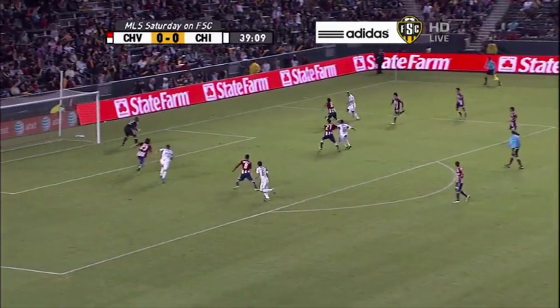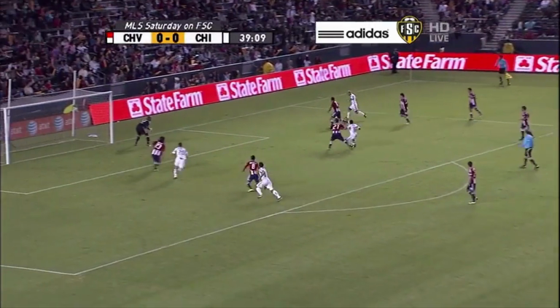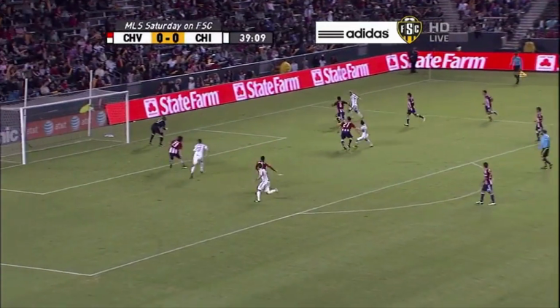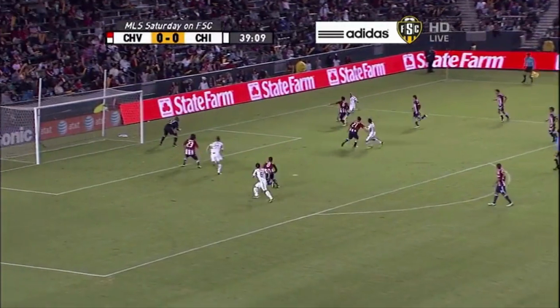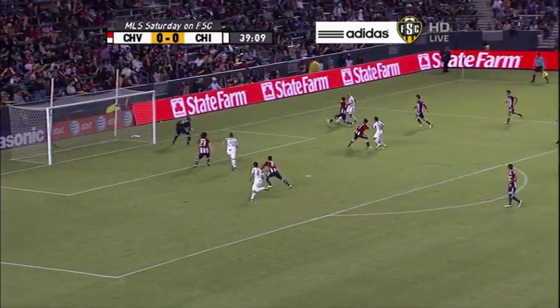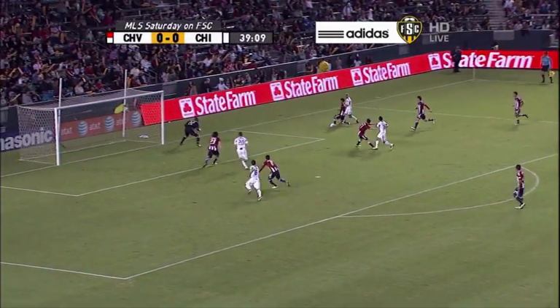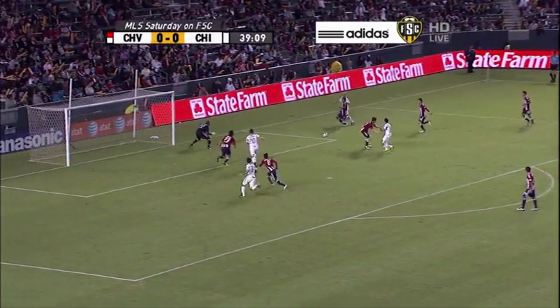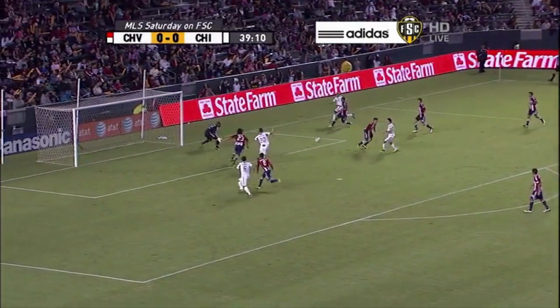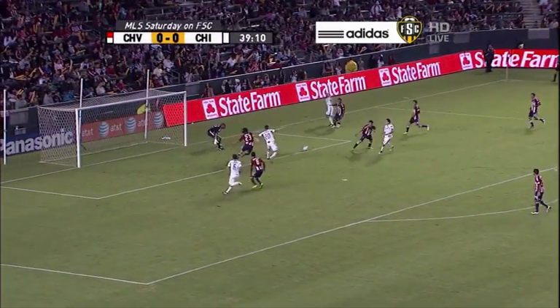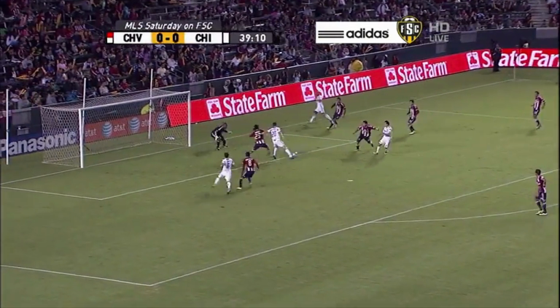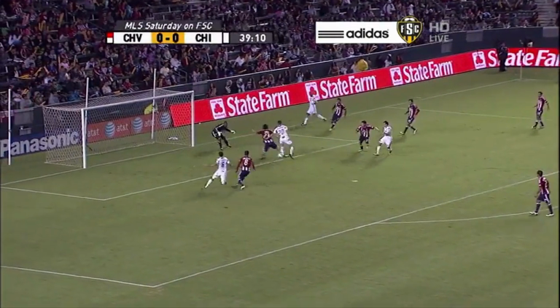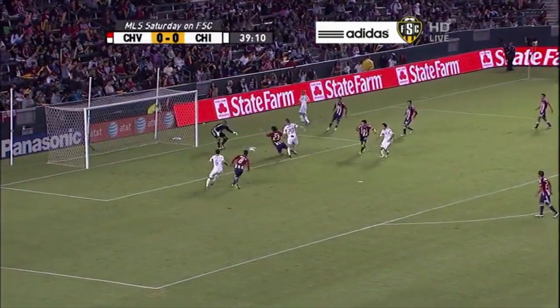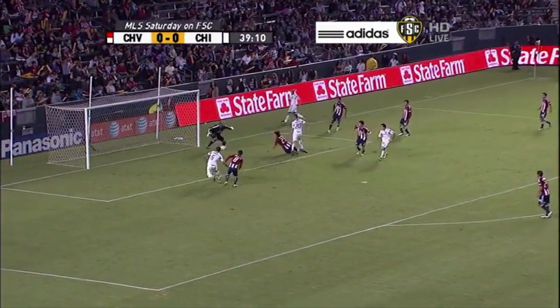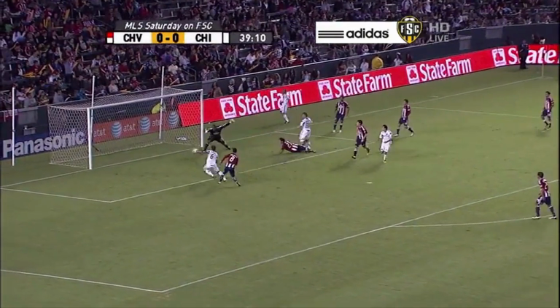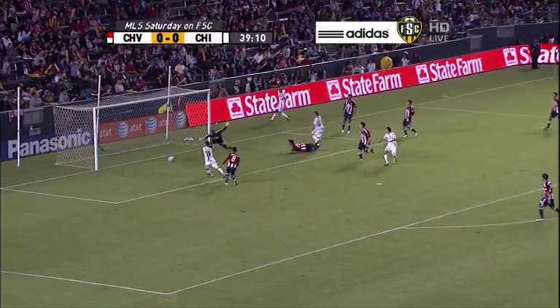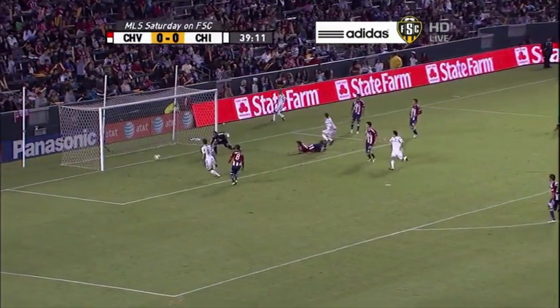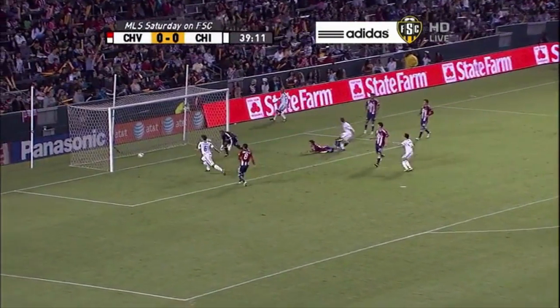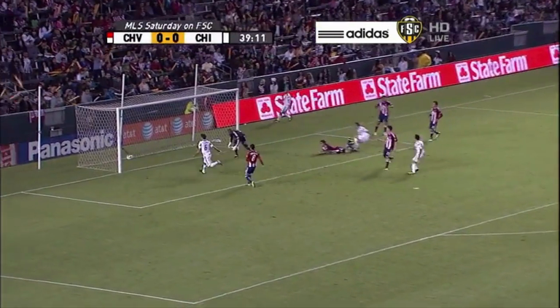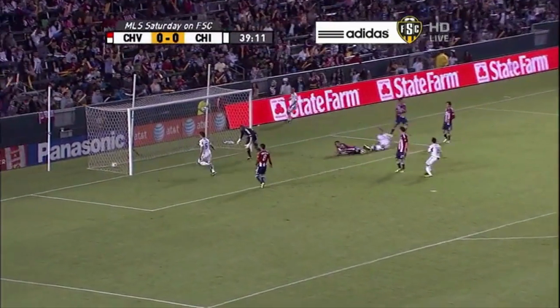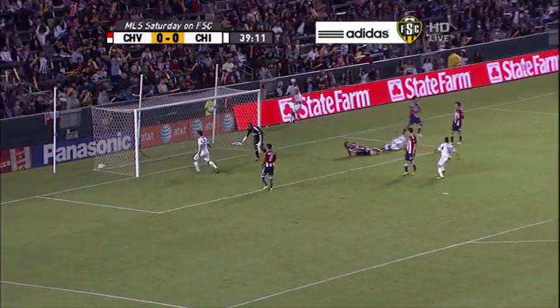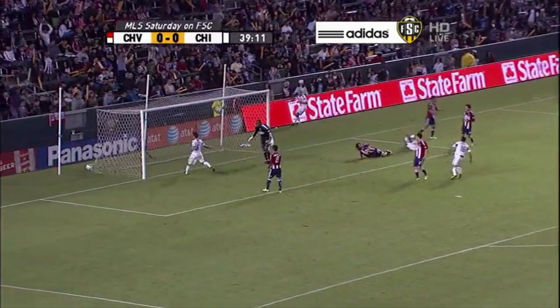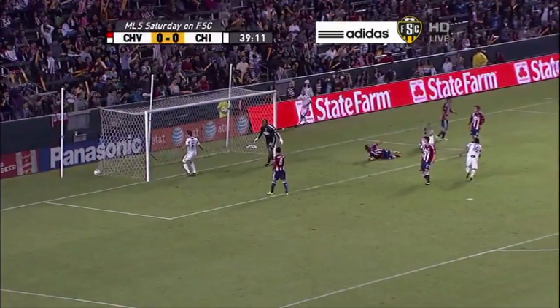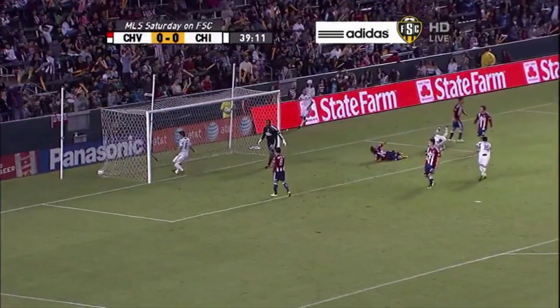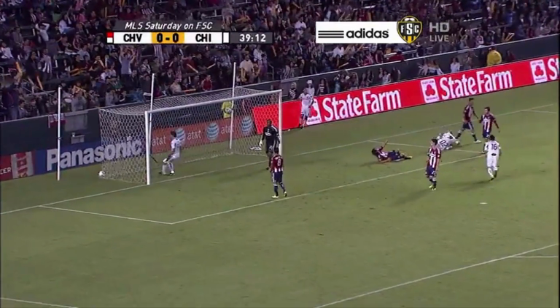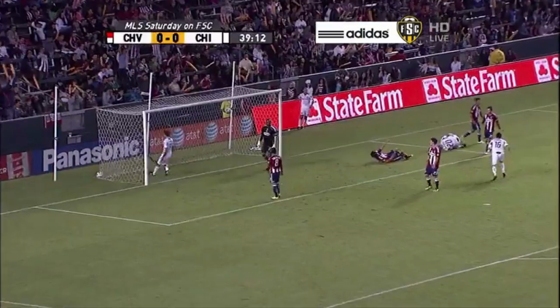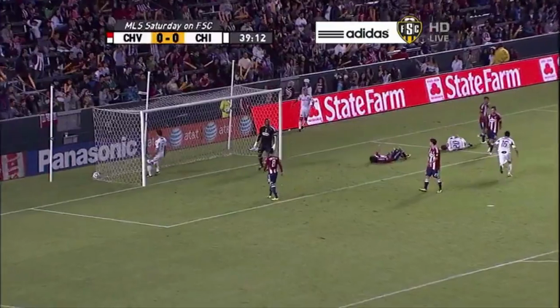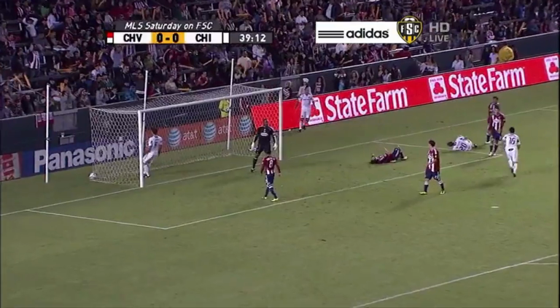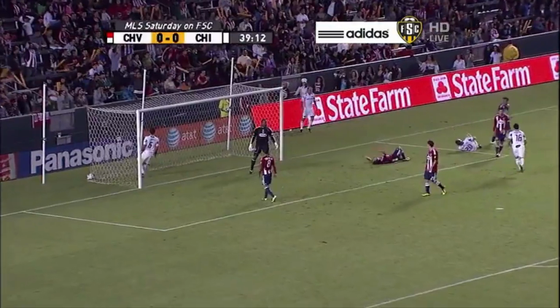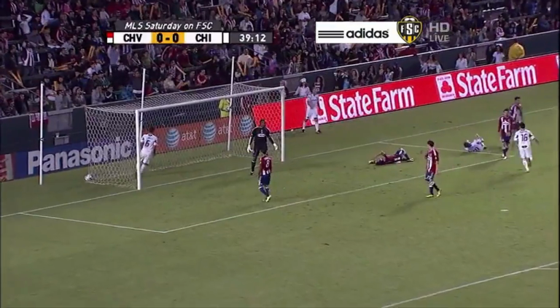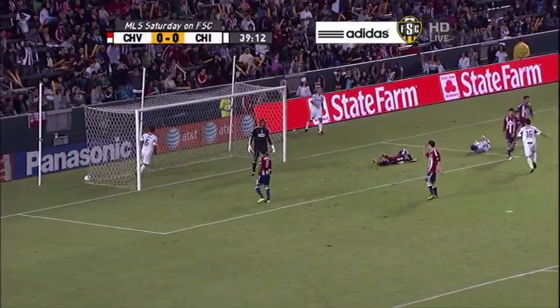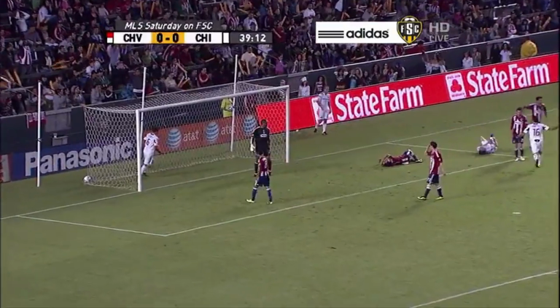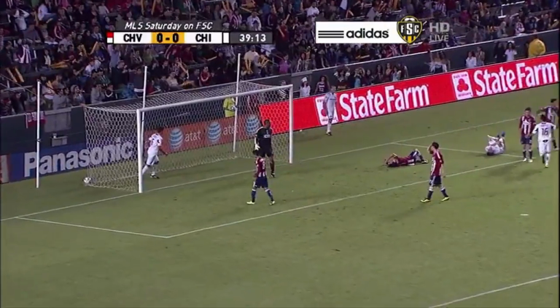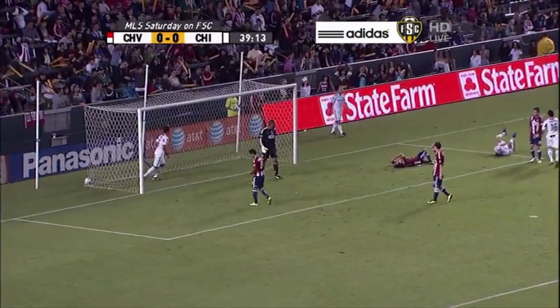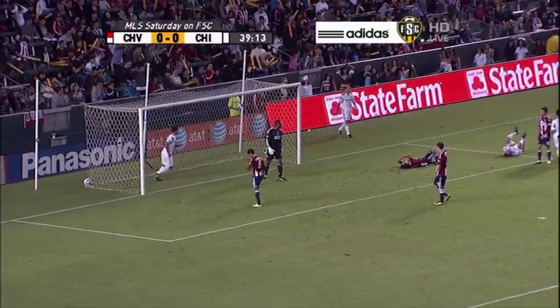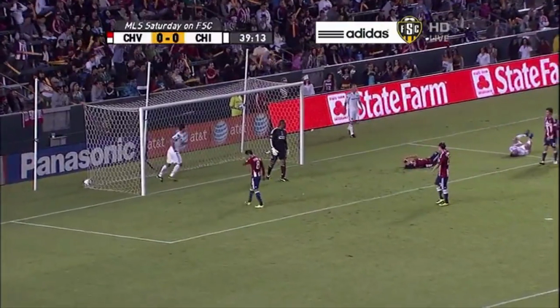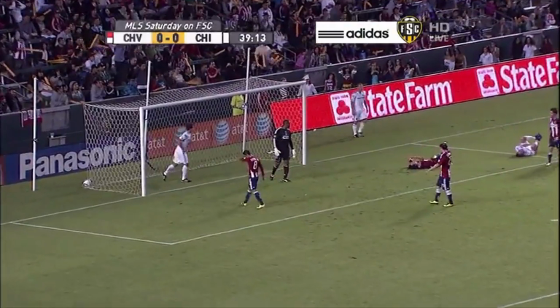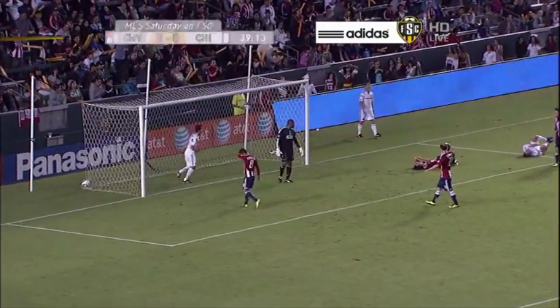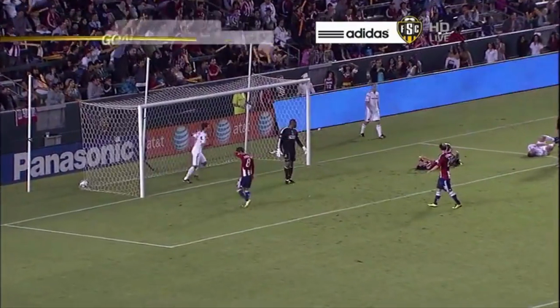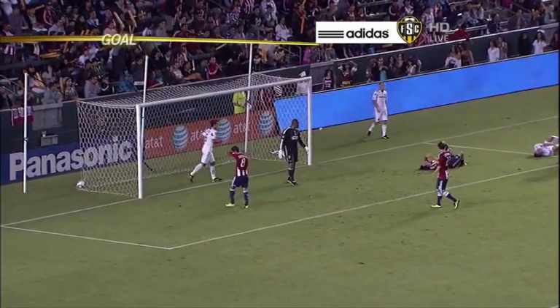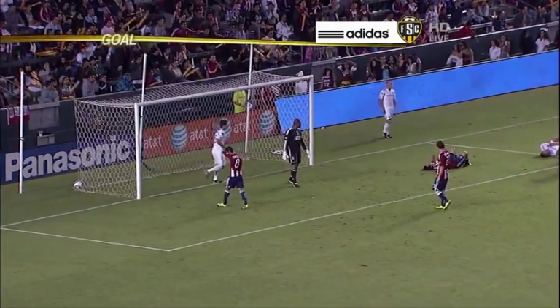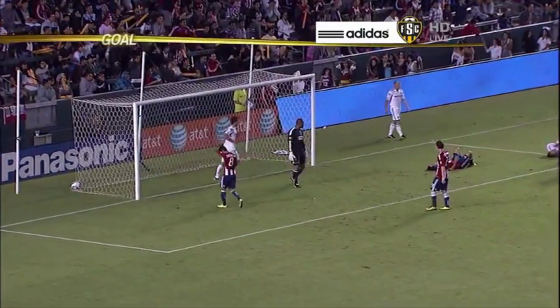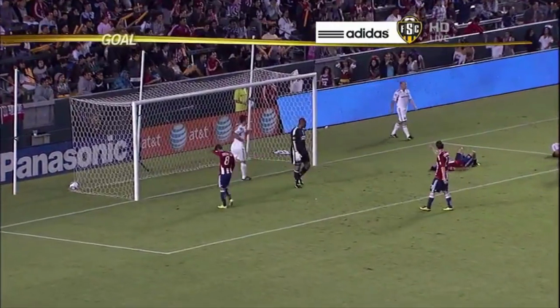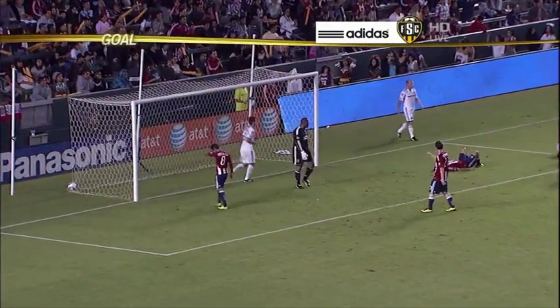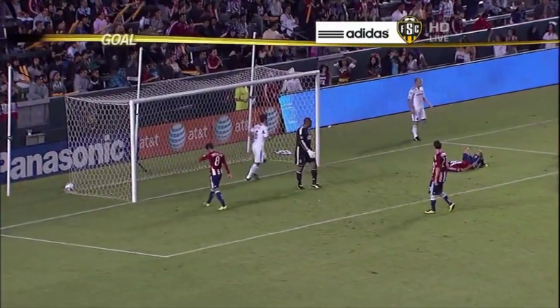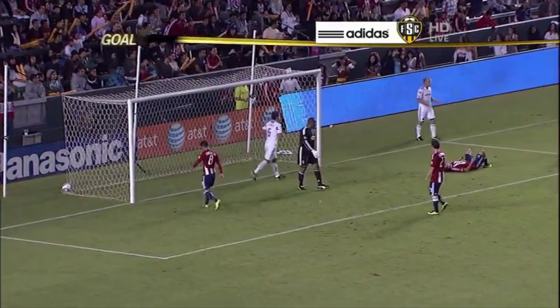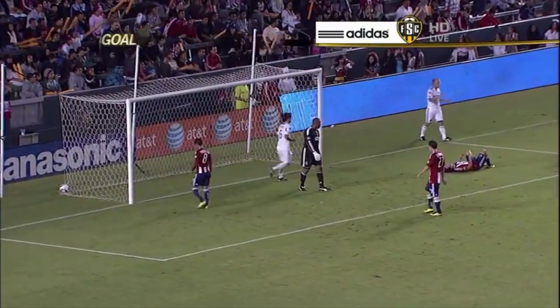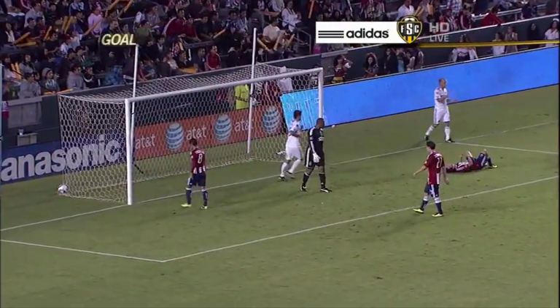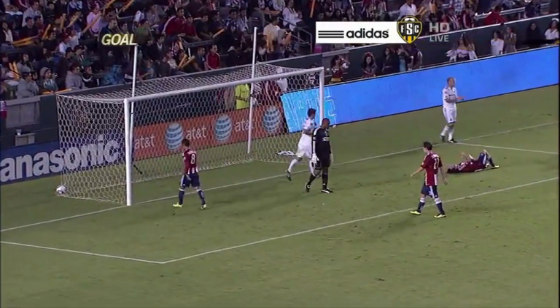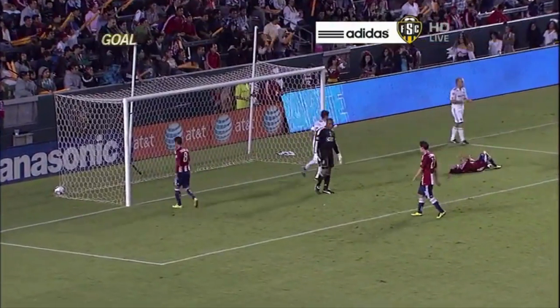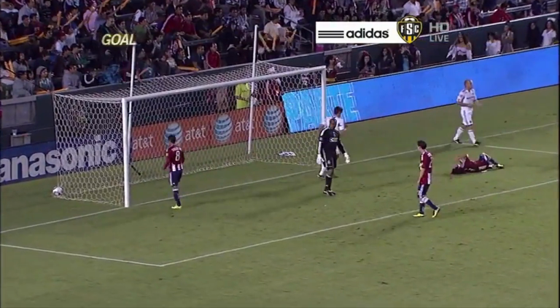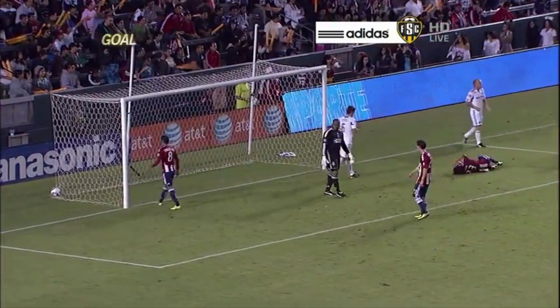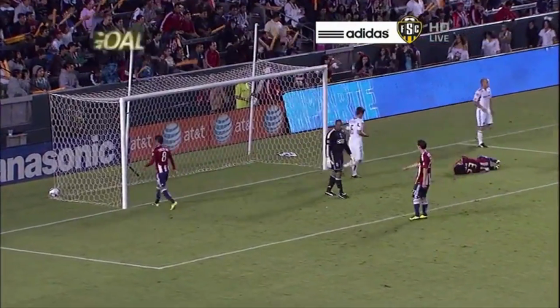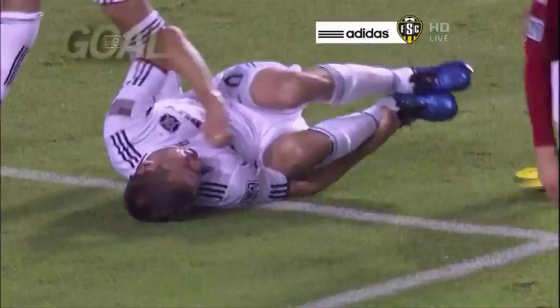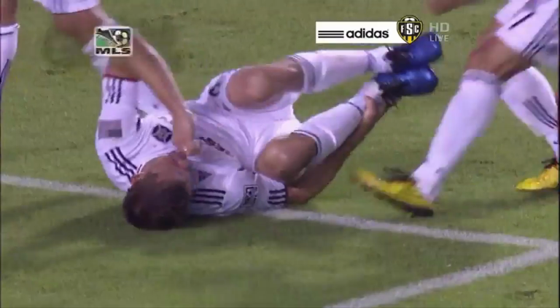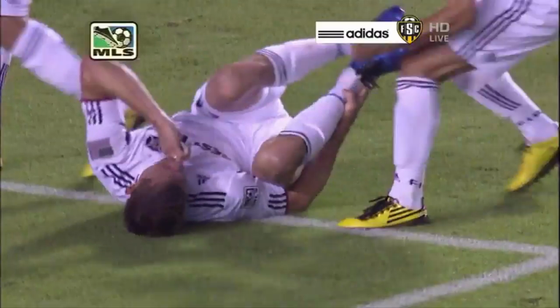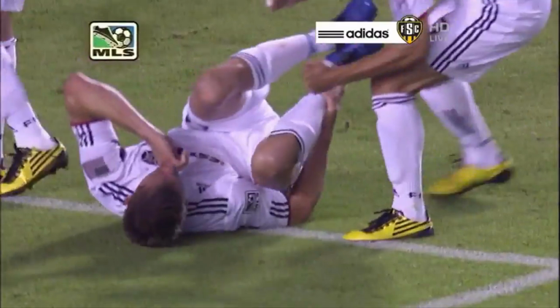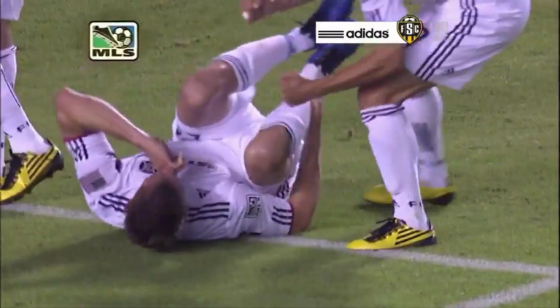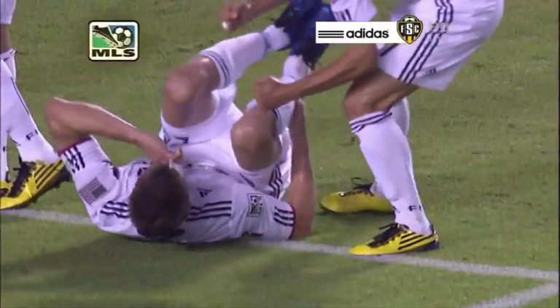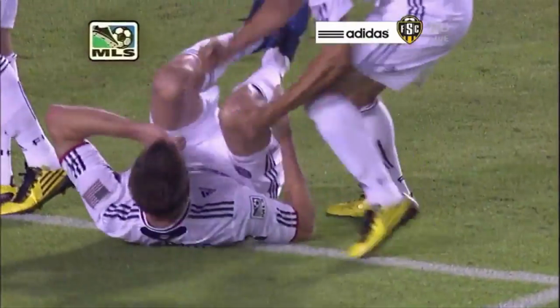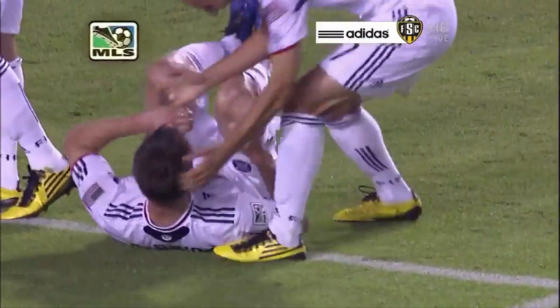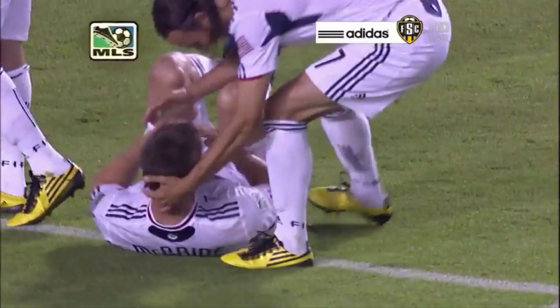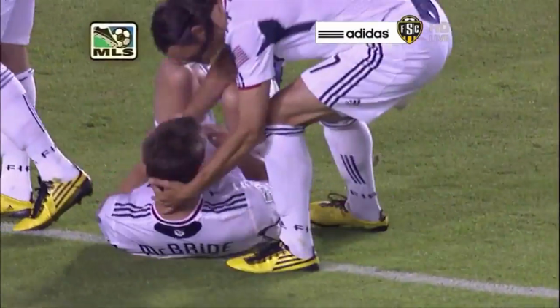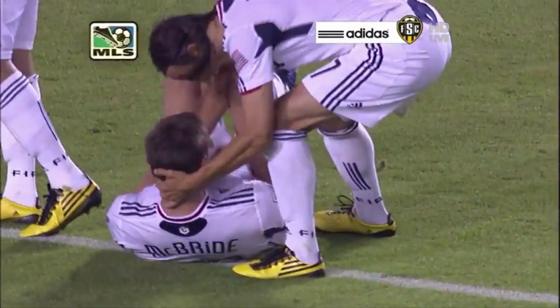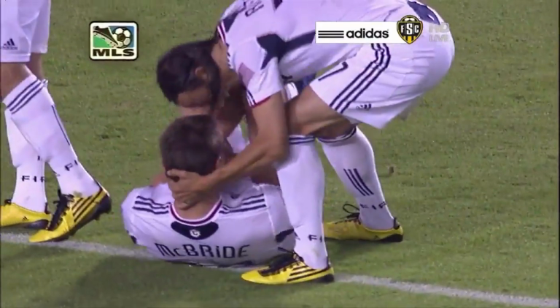Lundberg to the touchline, looking for McBride! Little flick! Incredible goal! Brian McBride! 40th minute! Chicago Fire up 1-0!